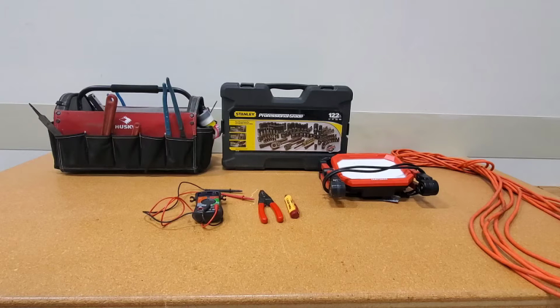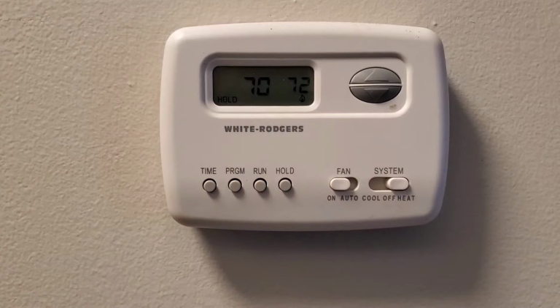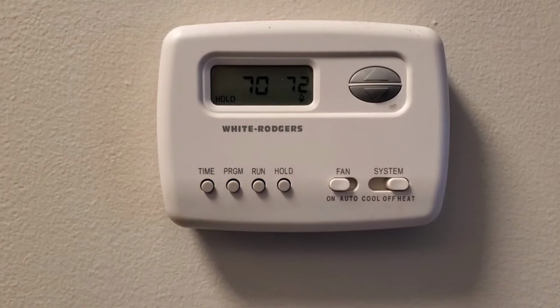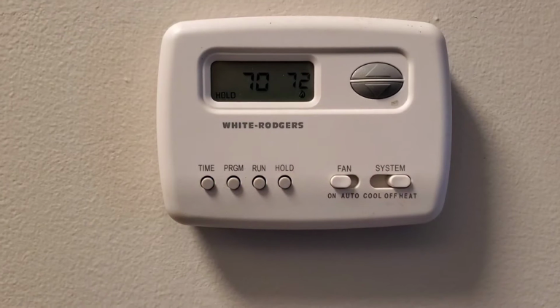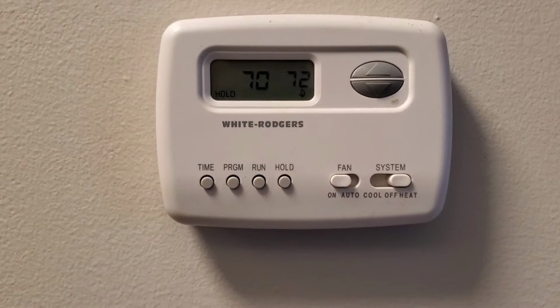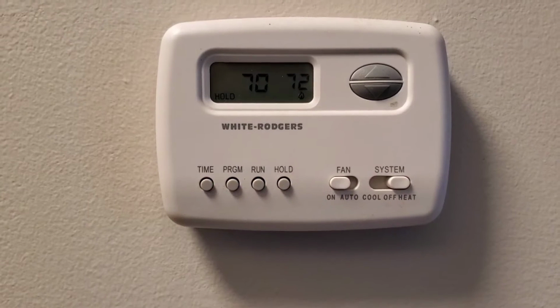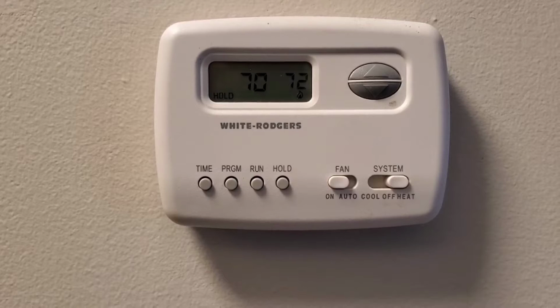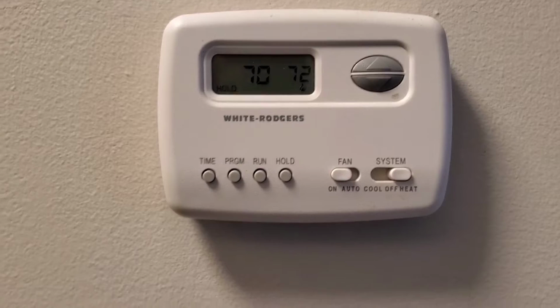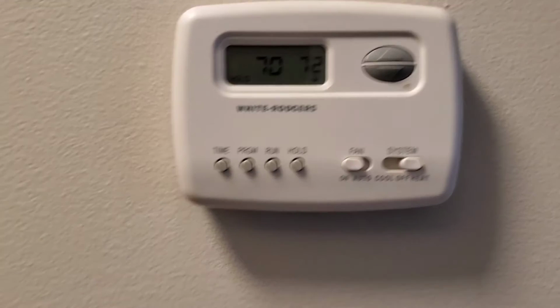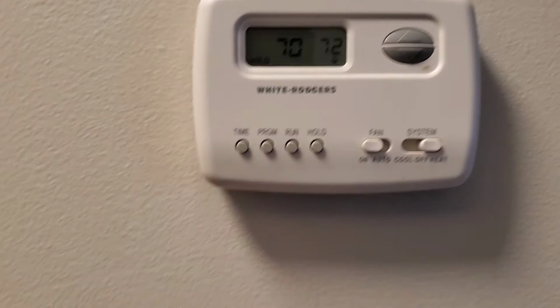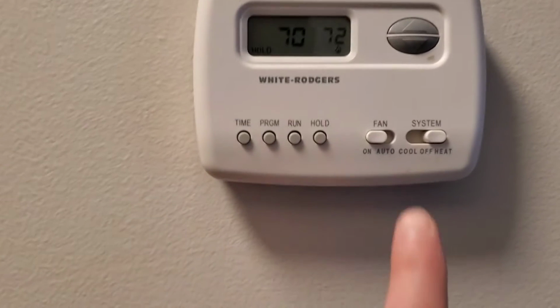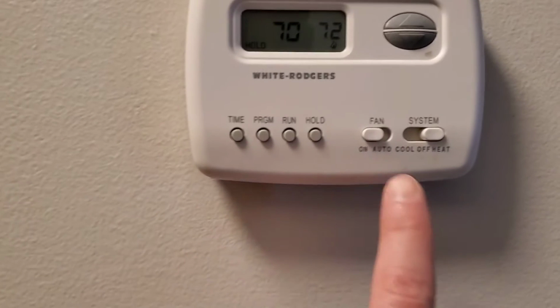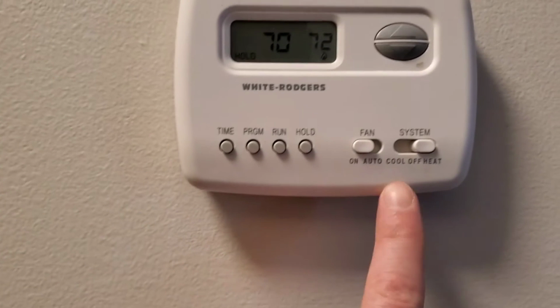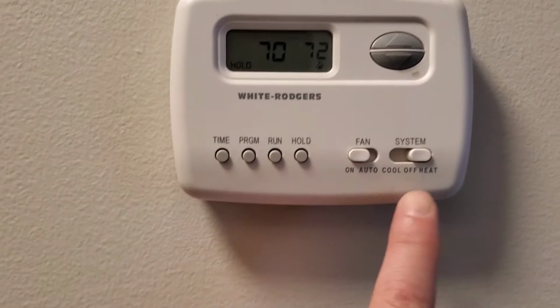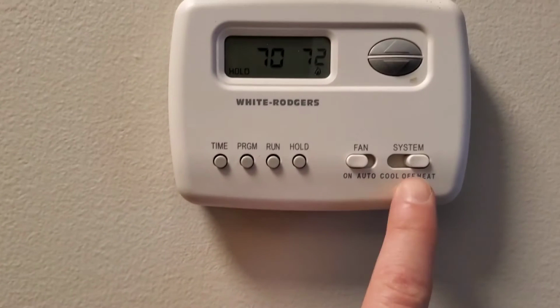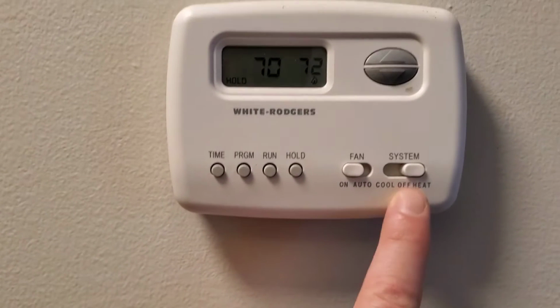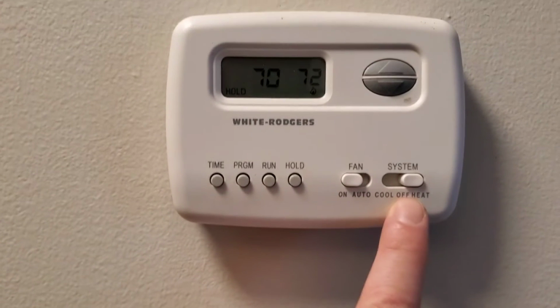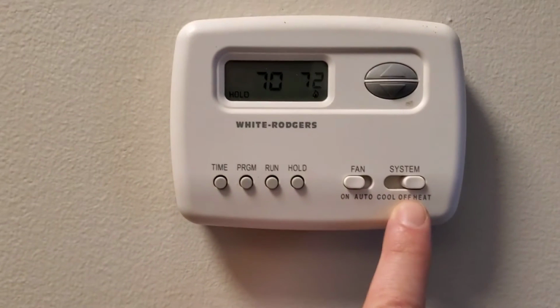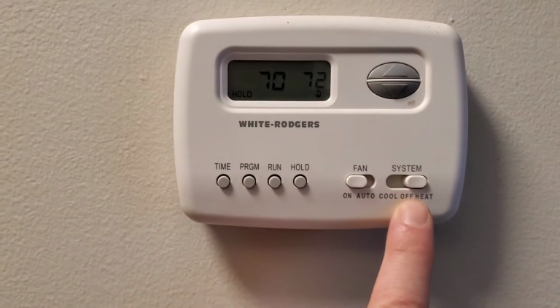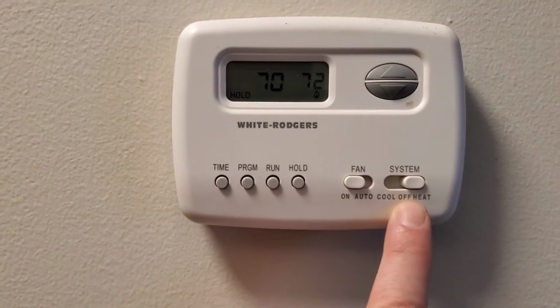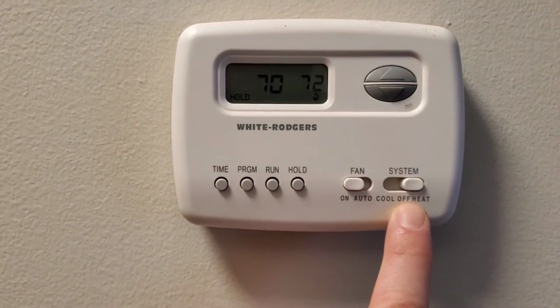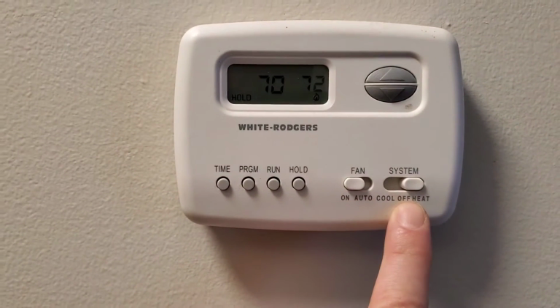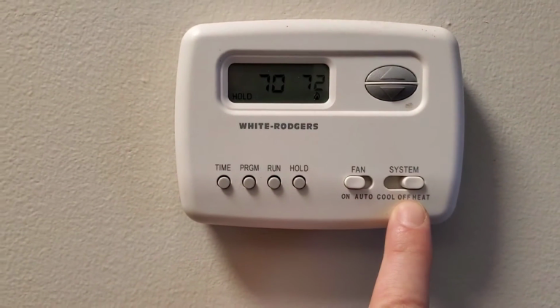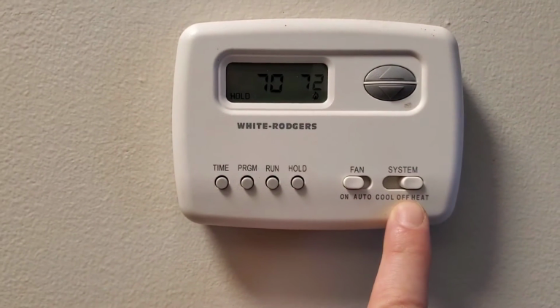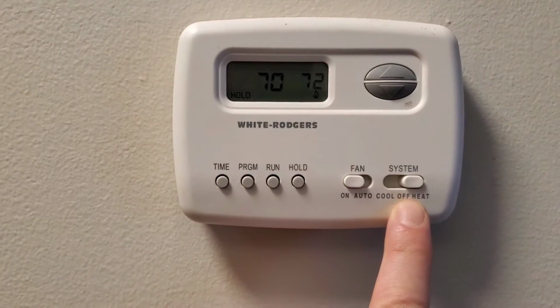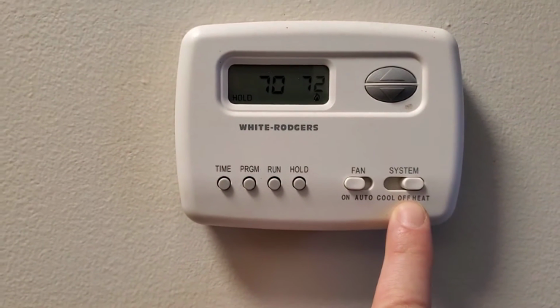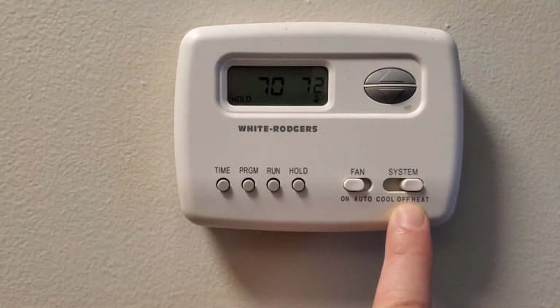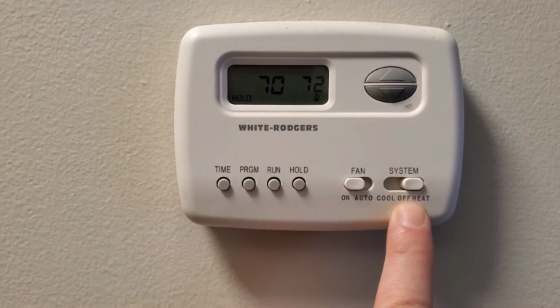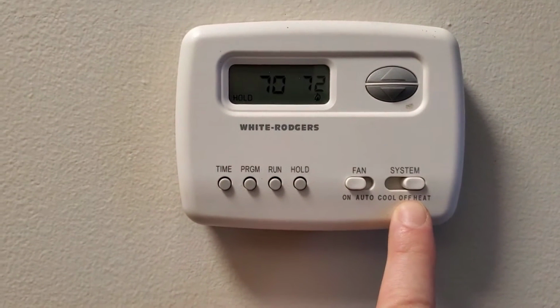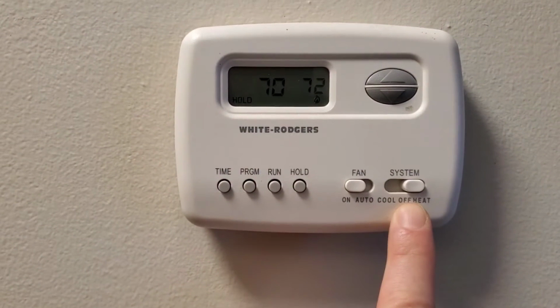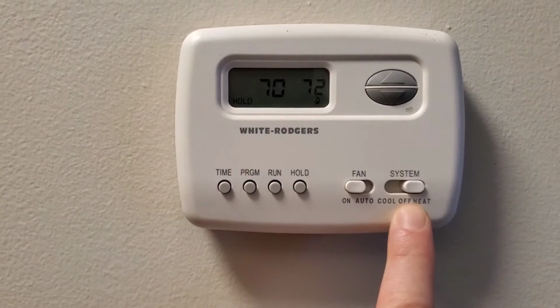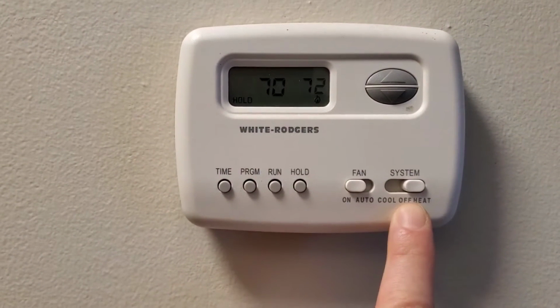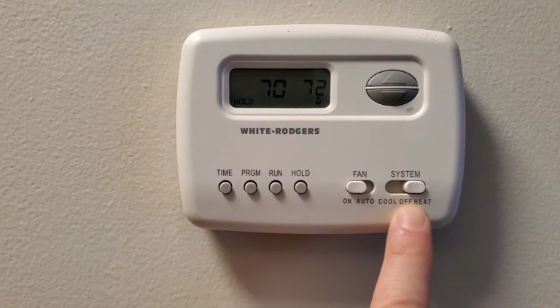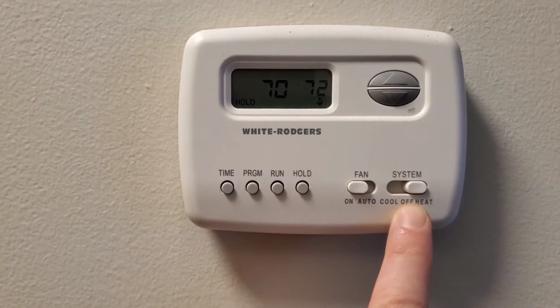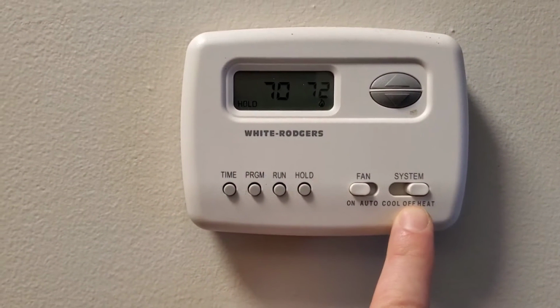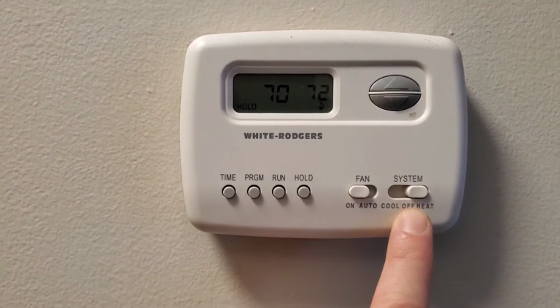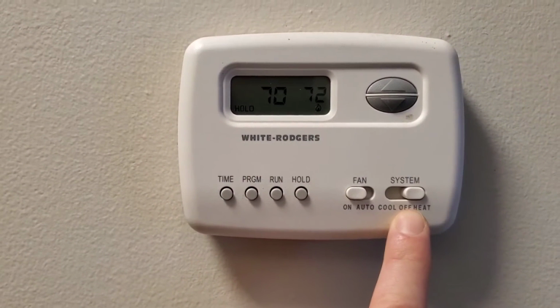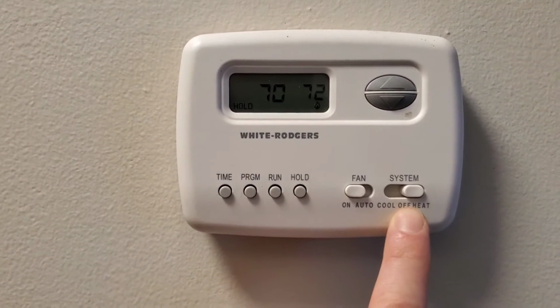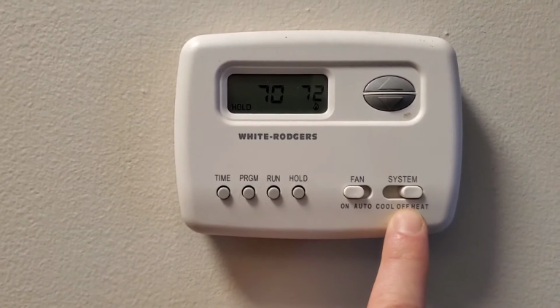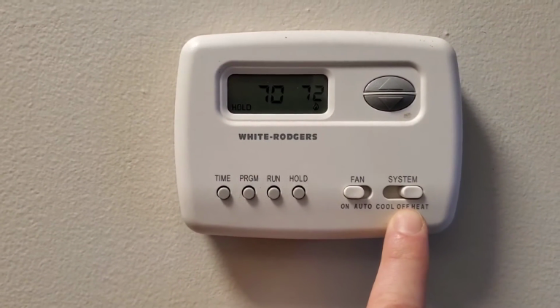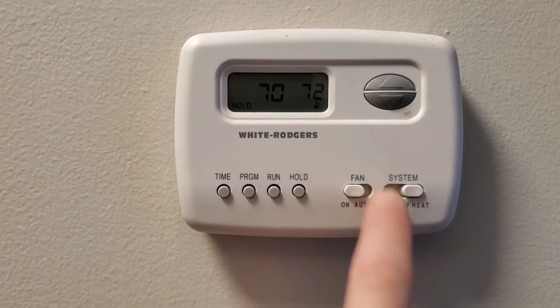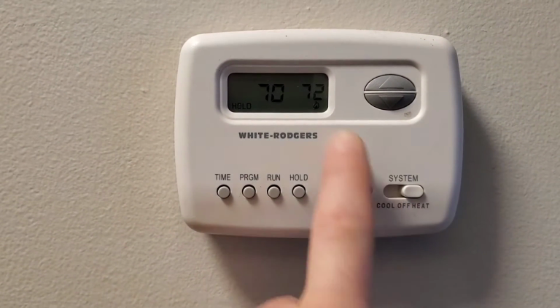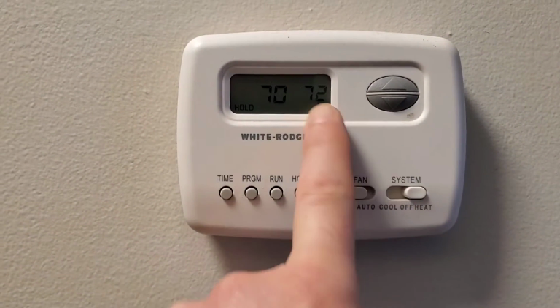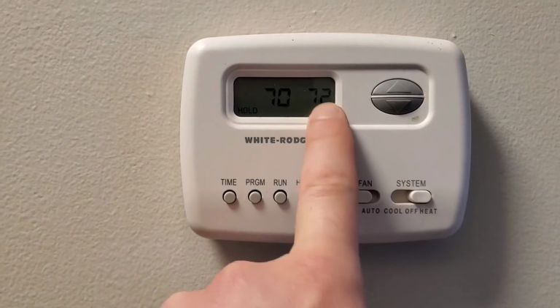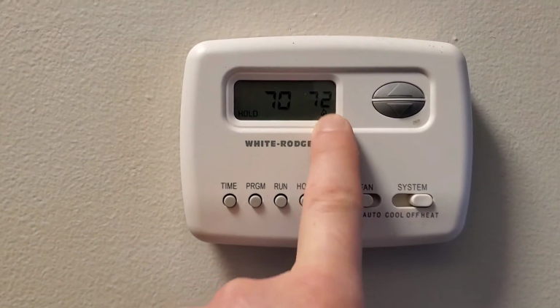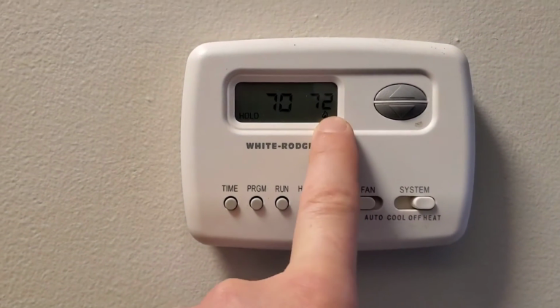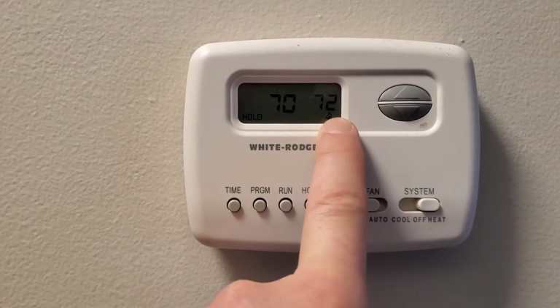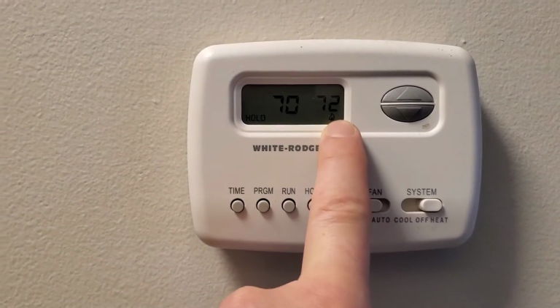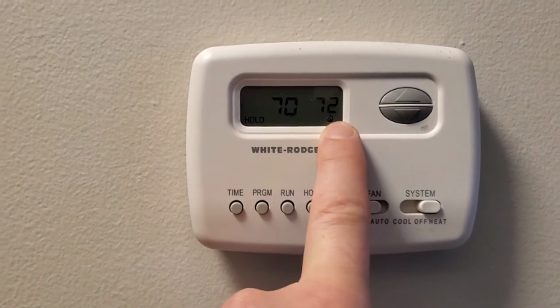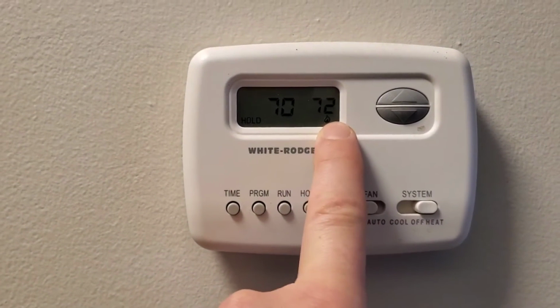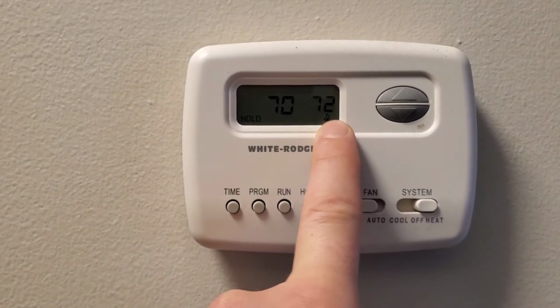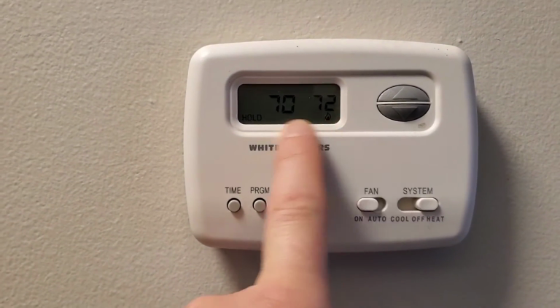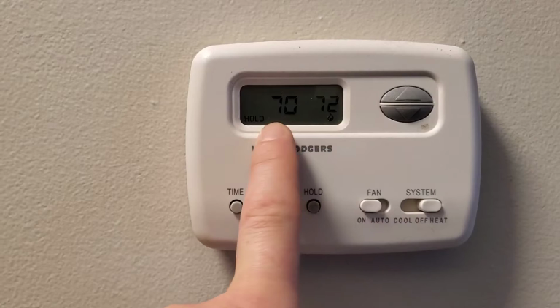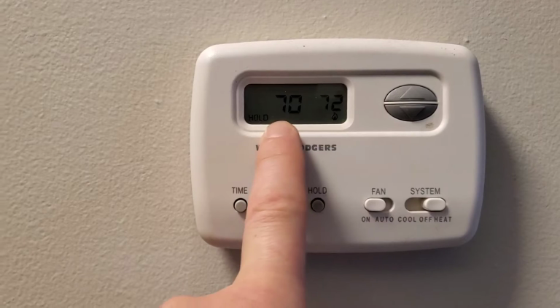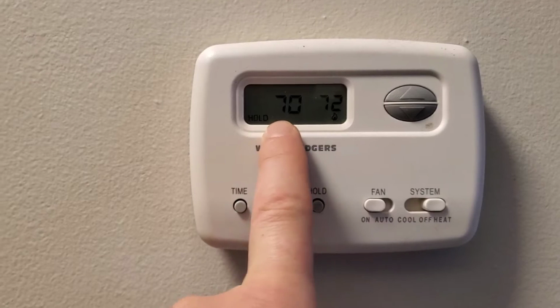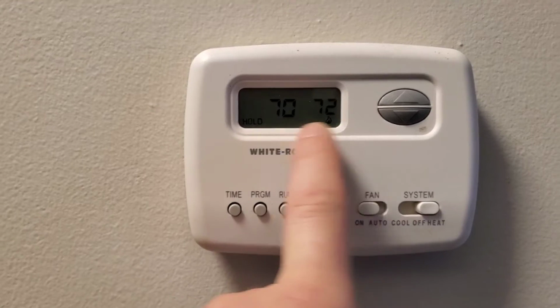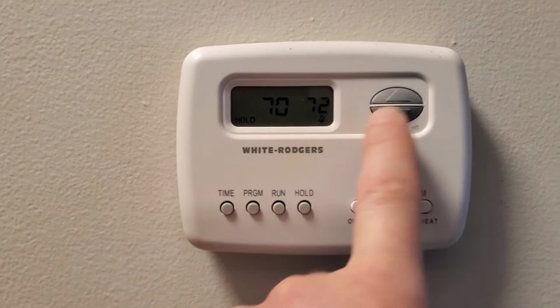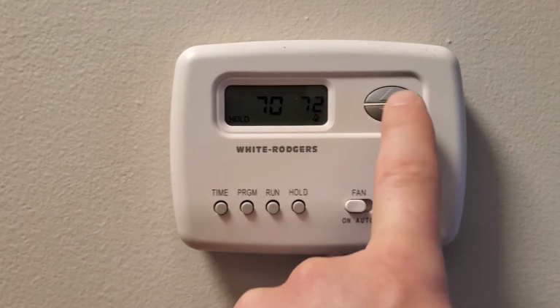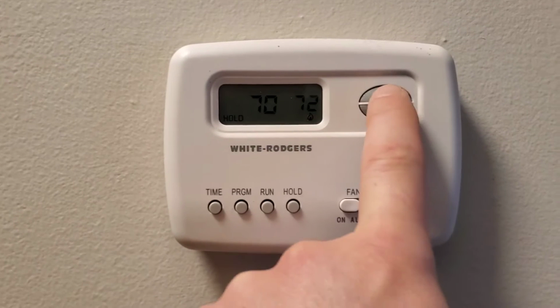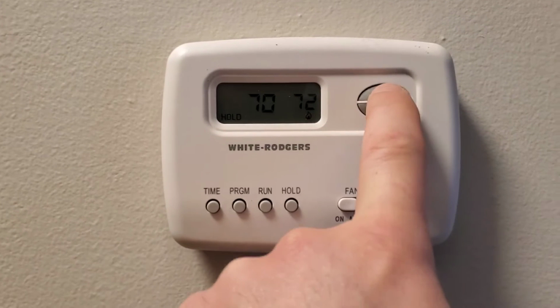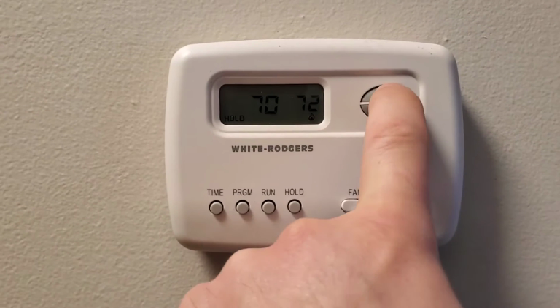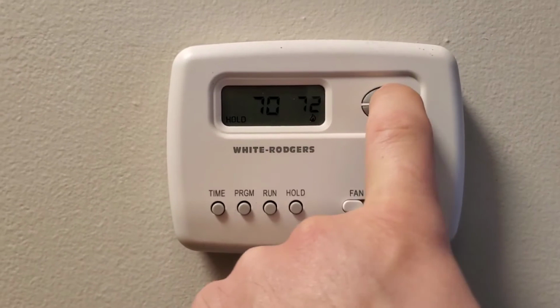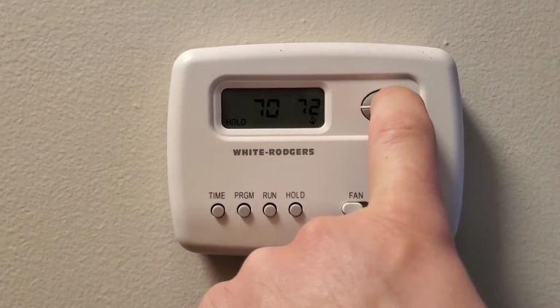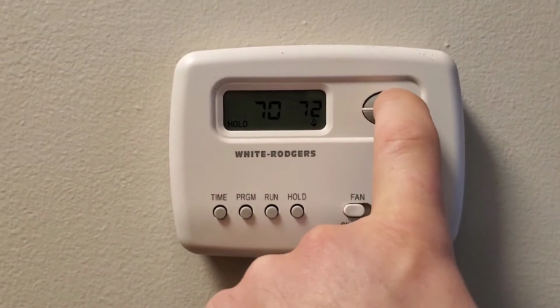Alright, so this is our thermostat. We're on the heat setting. It says 72, and it's holding at 70.